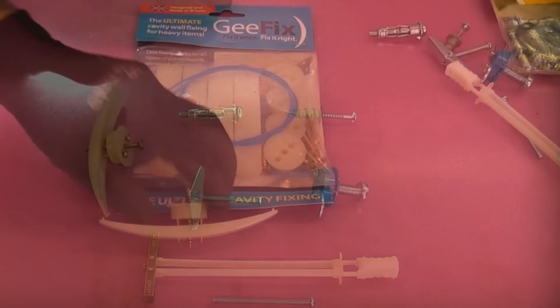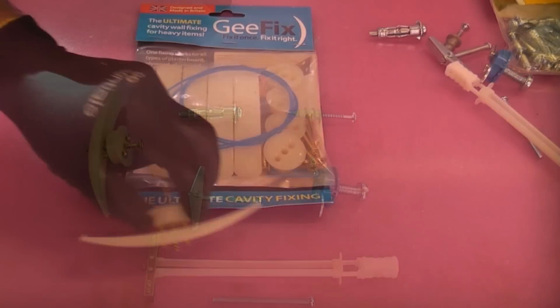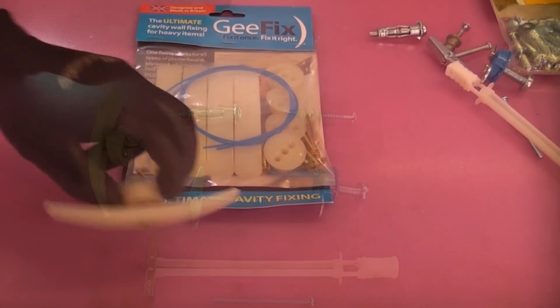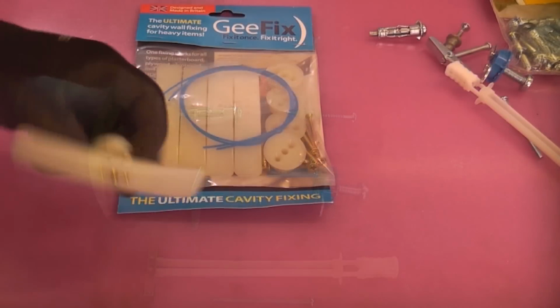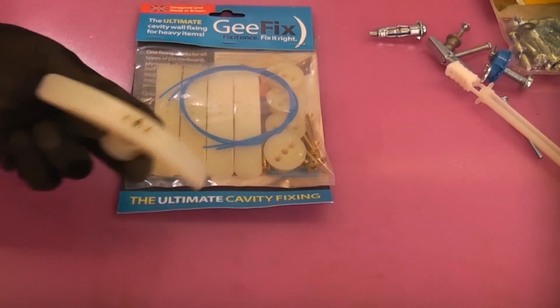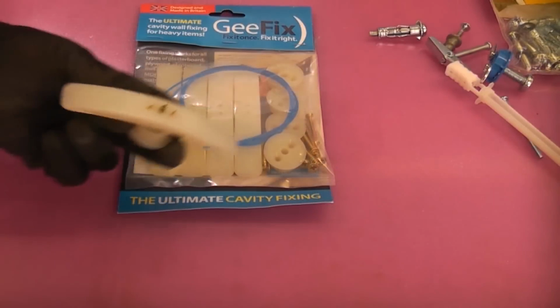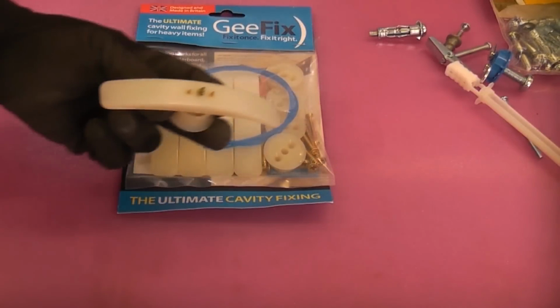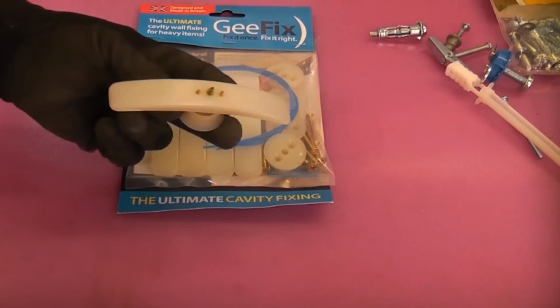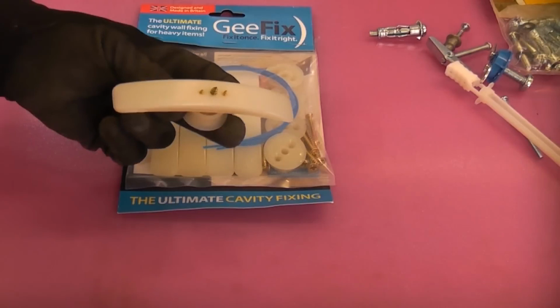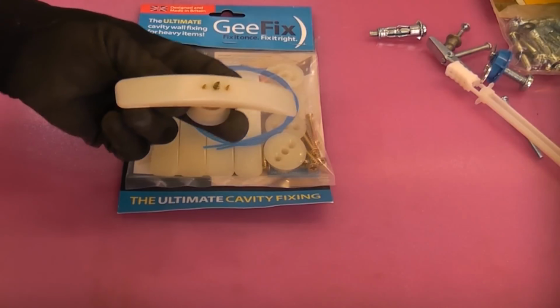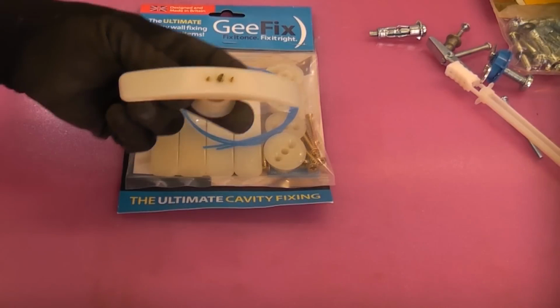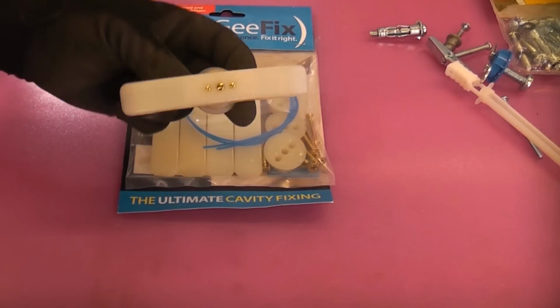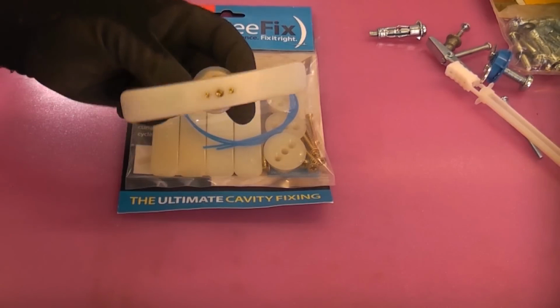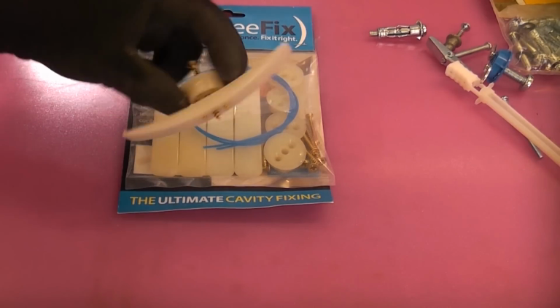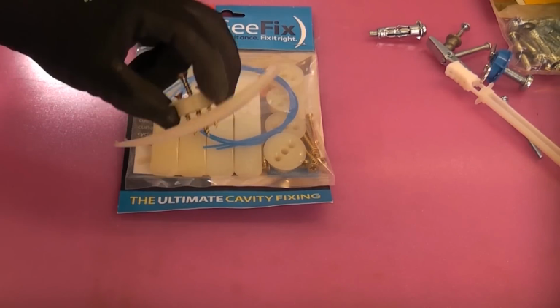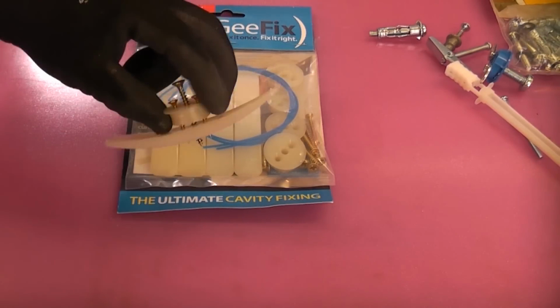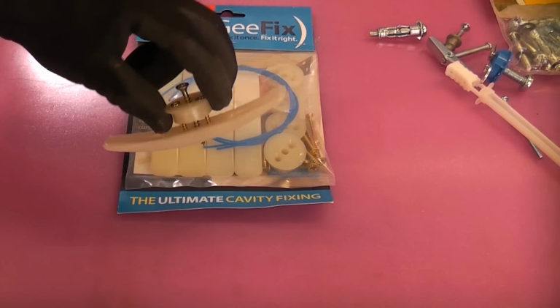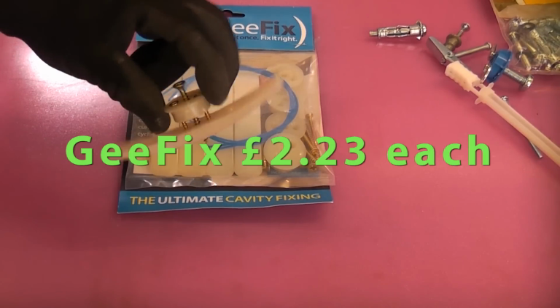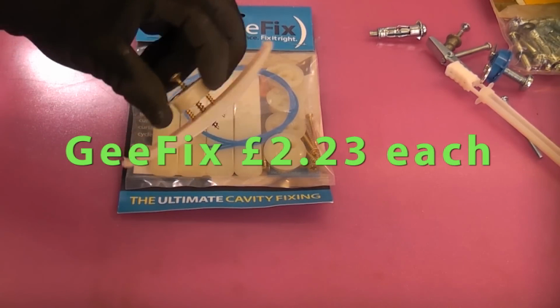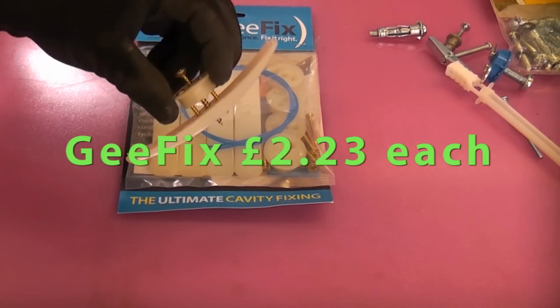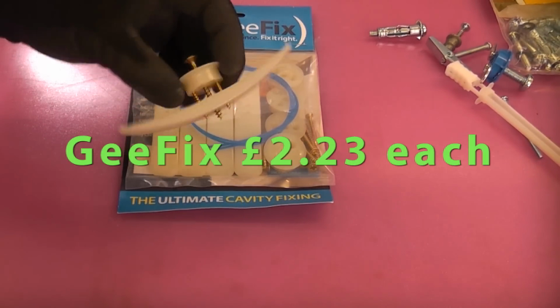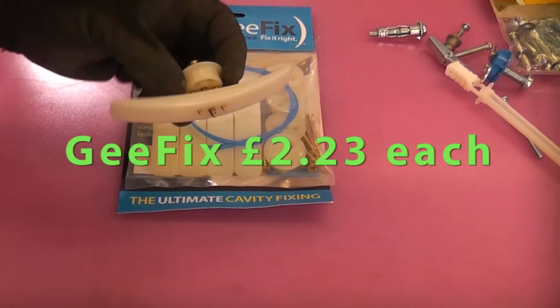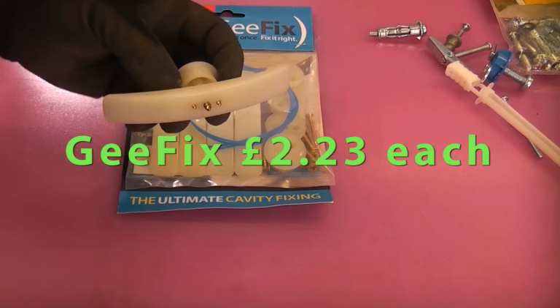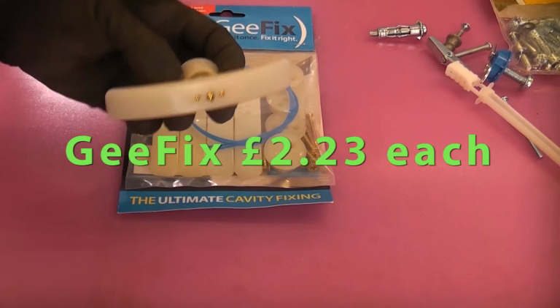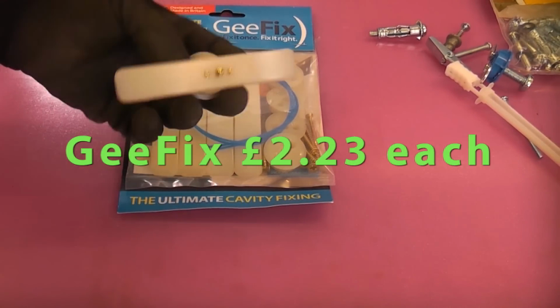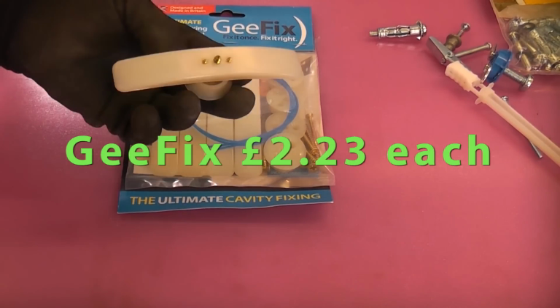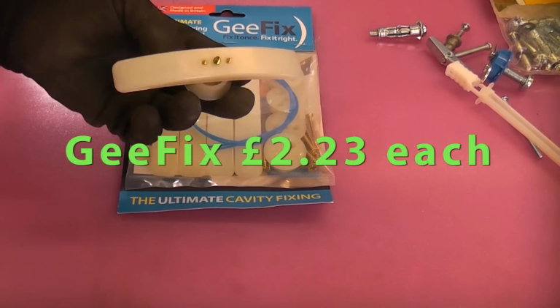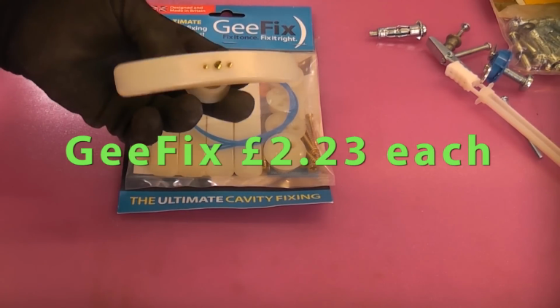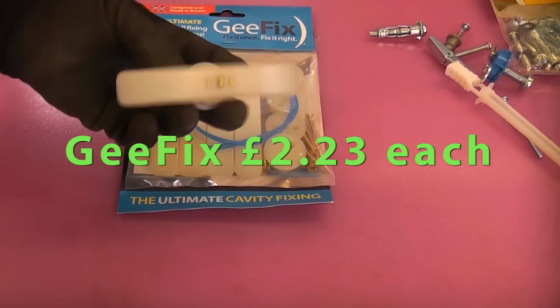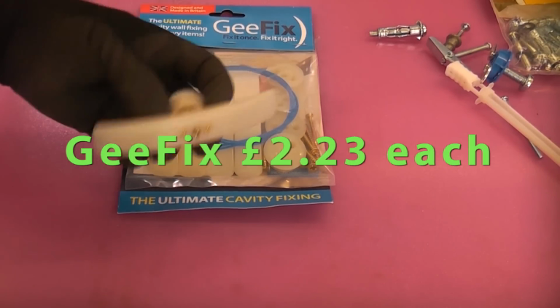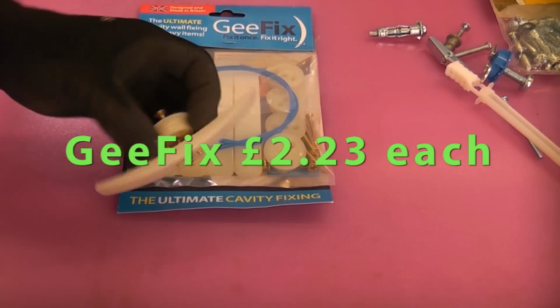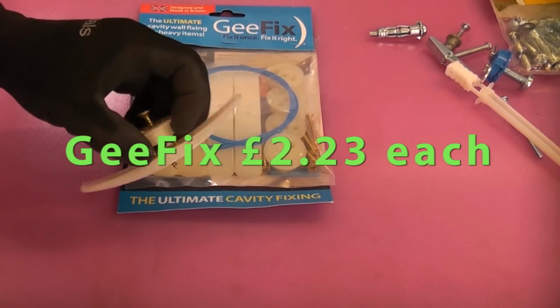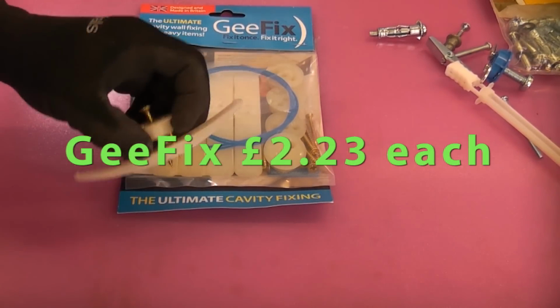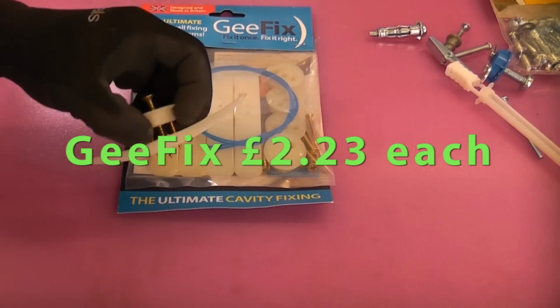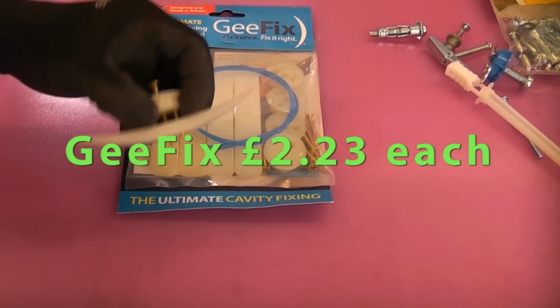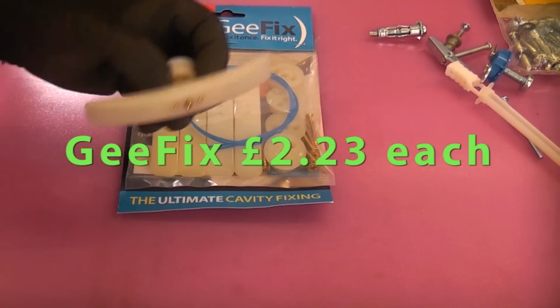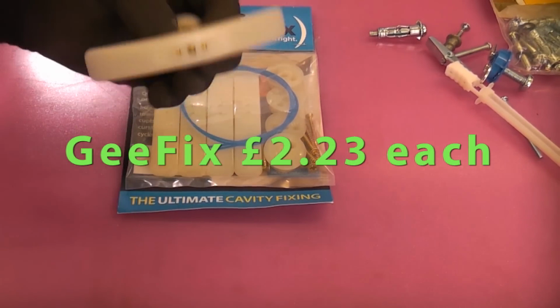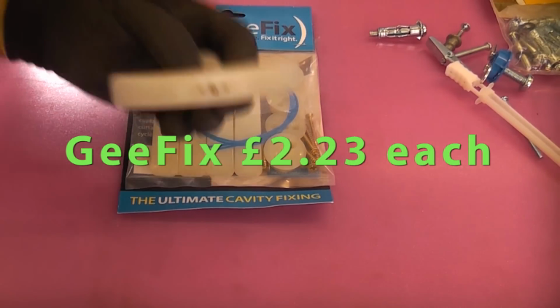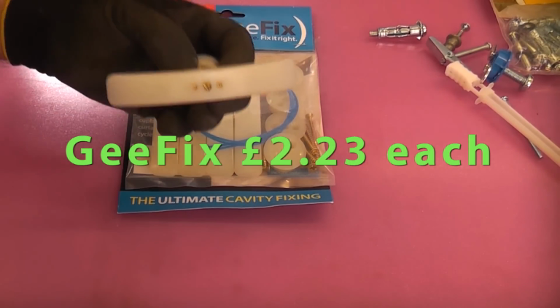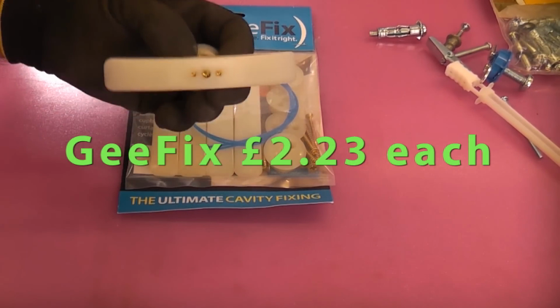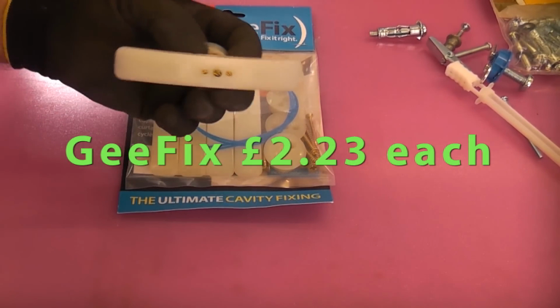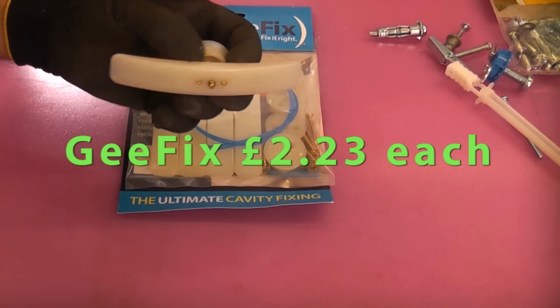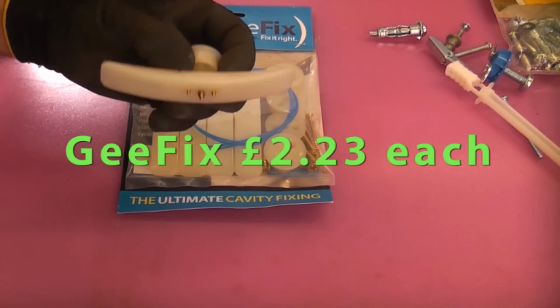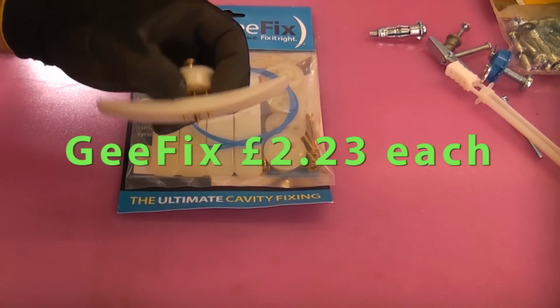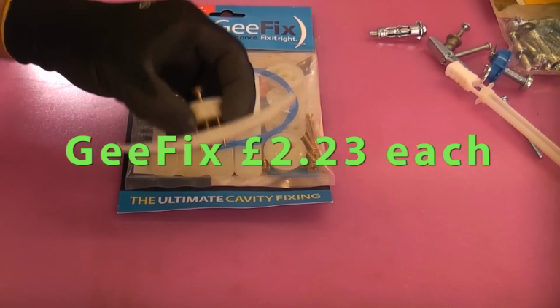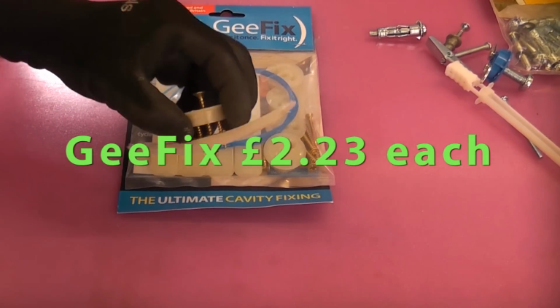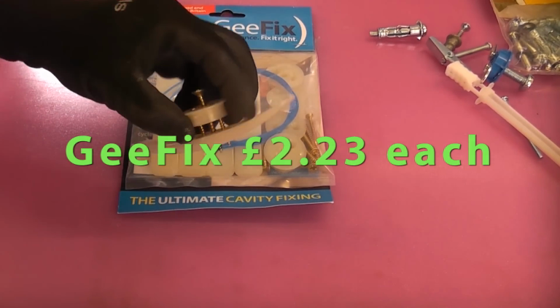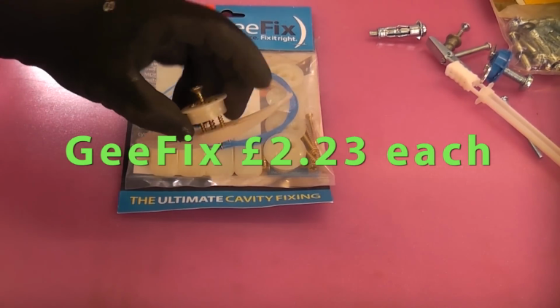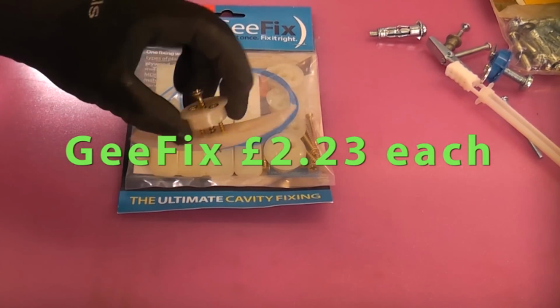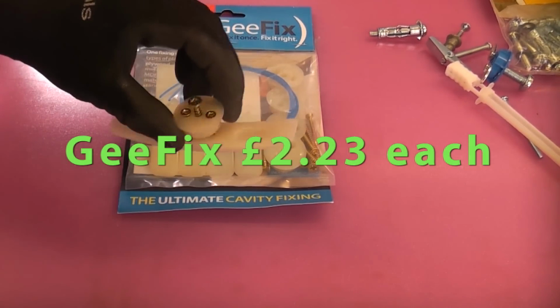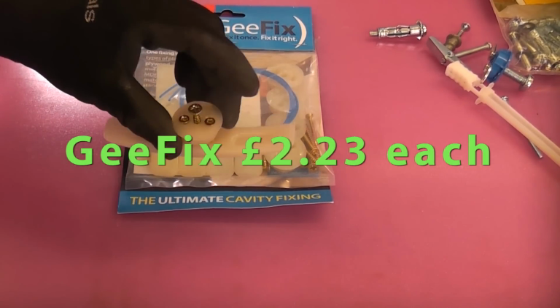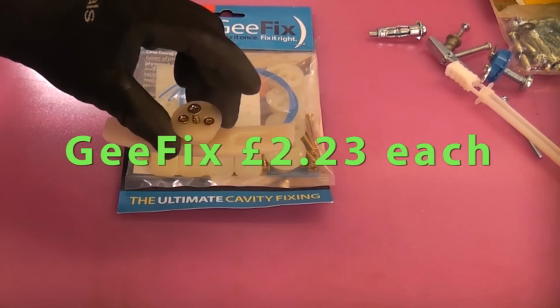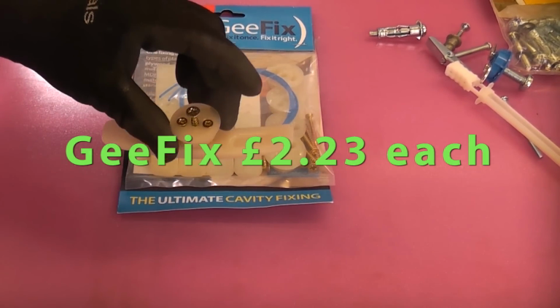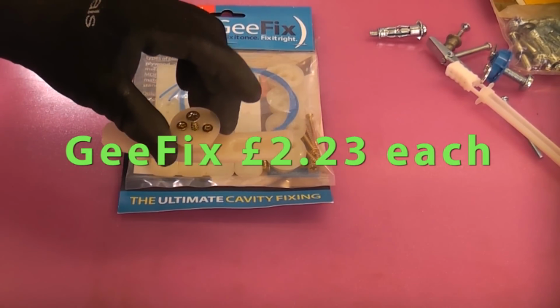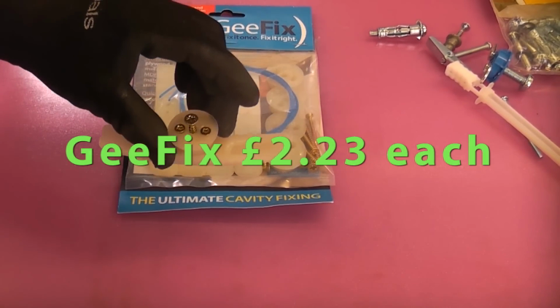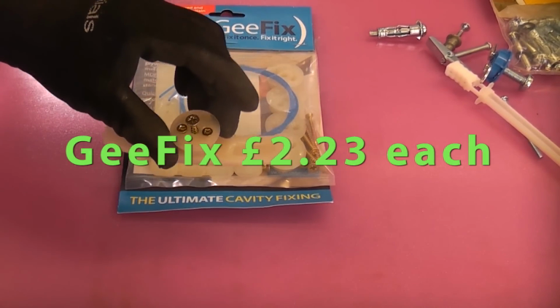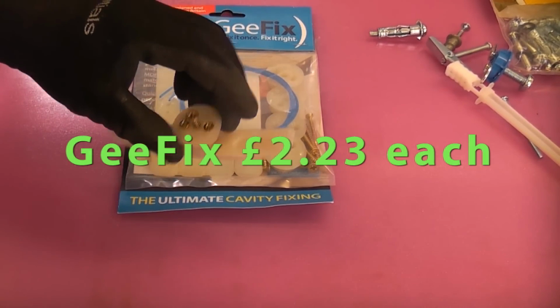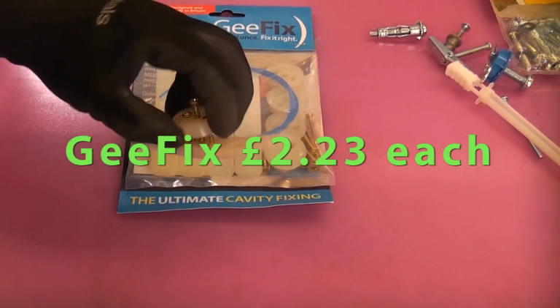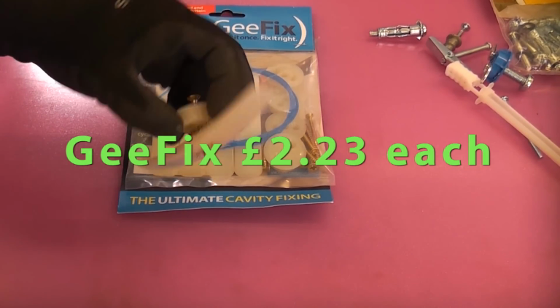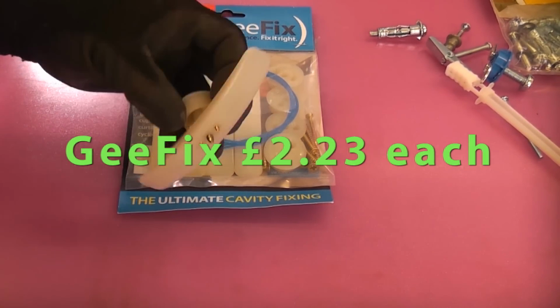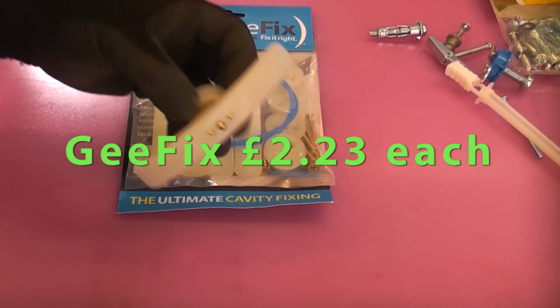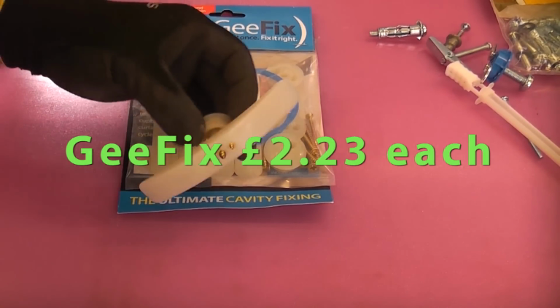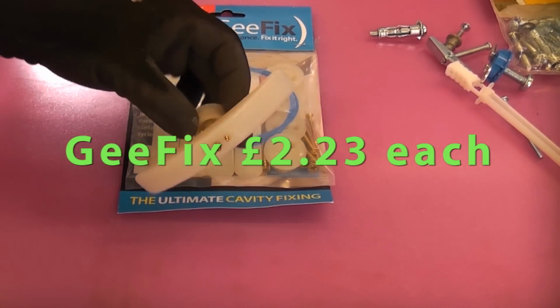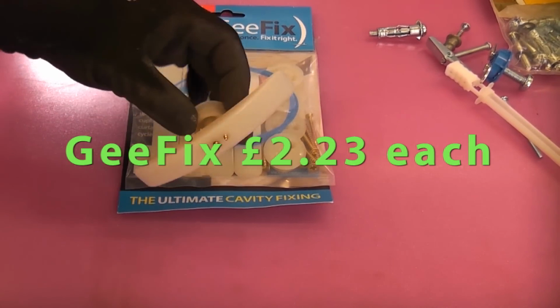We're going to start off with the G-Fix fixing, which is a heavyweight fixing for a cavity wall.